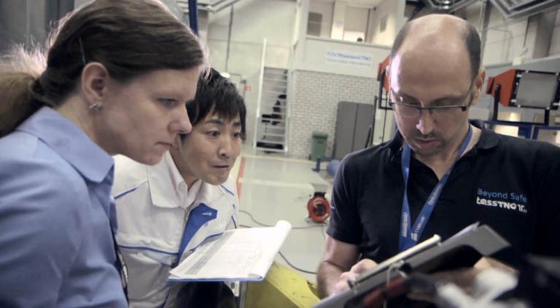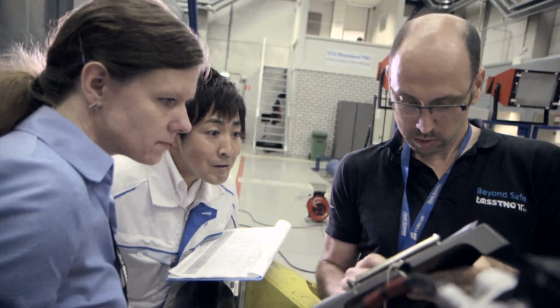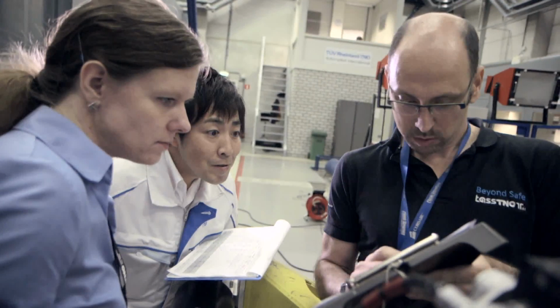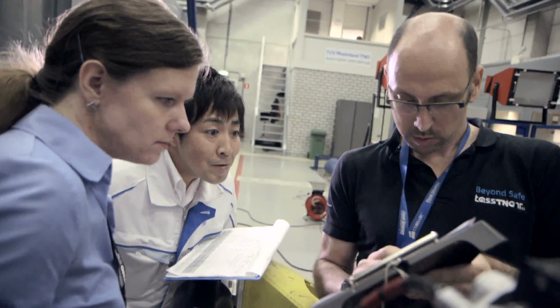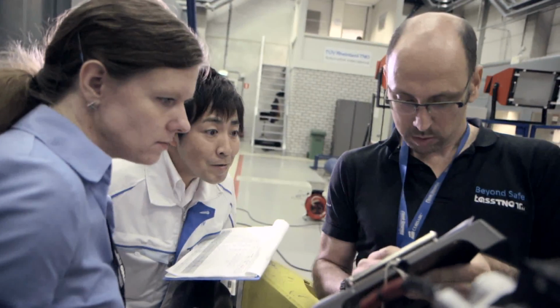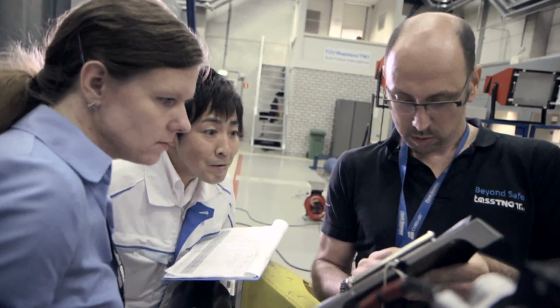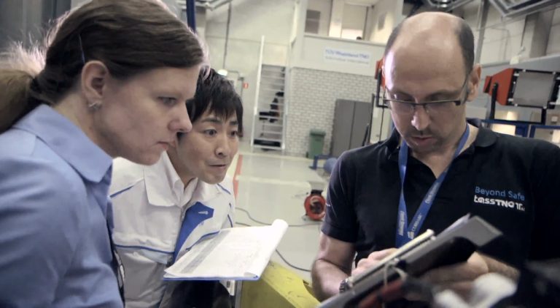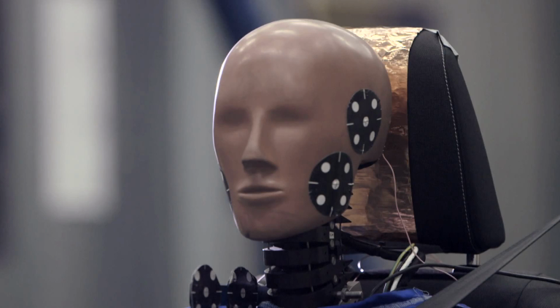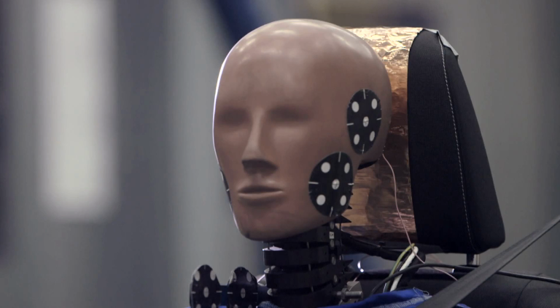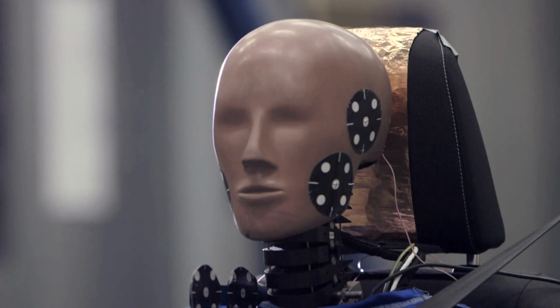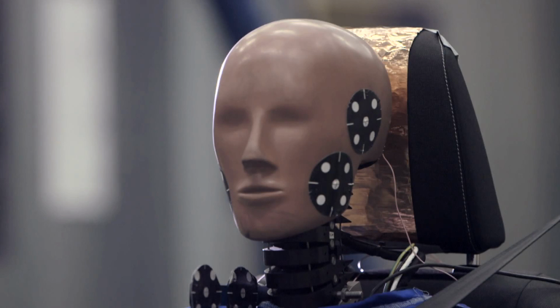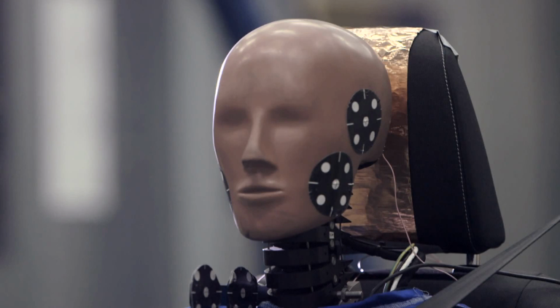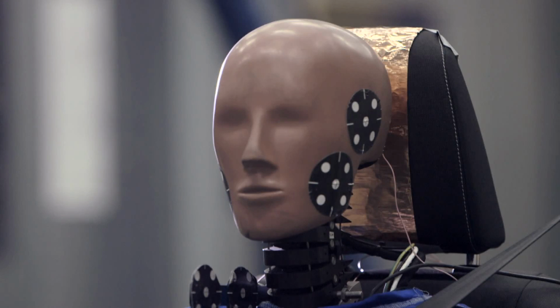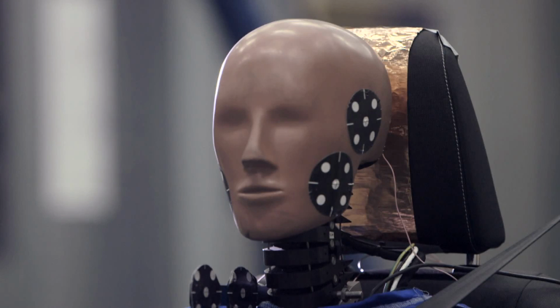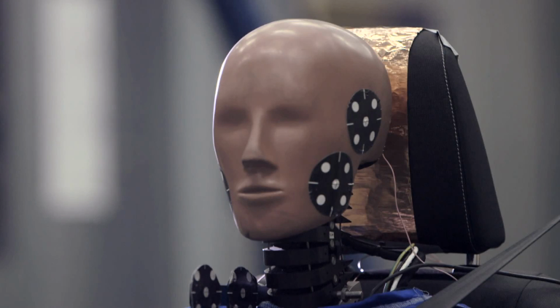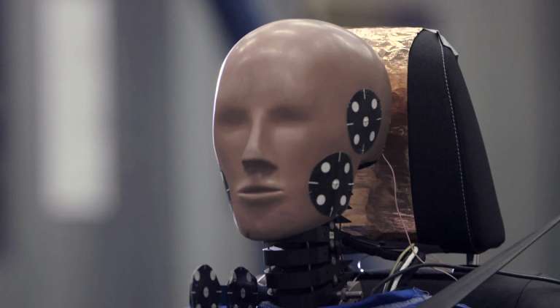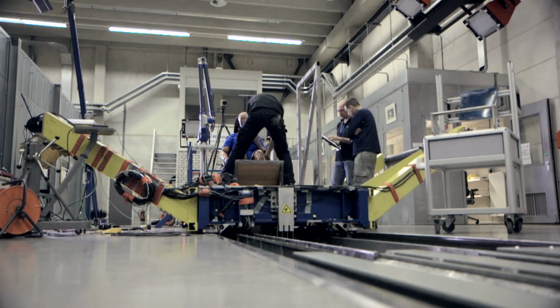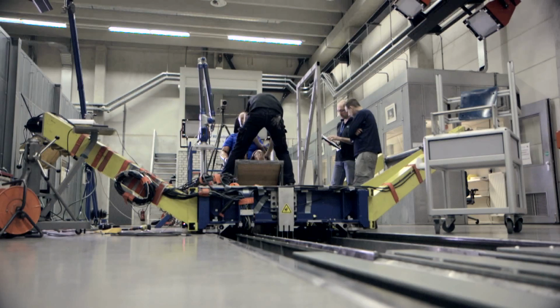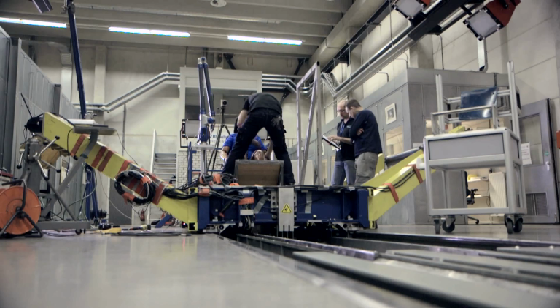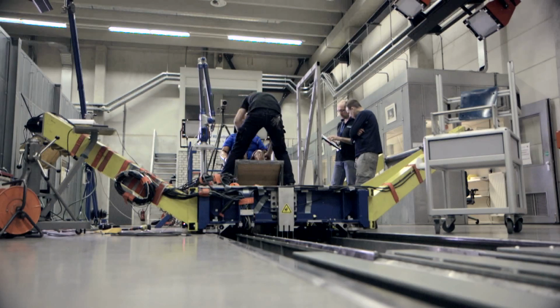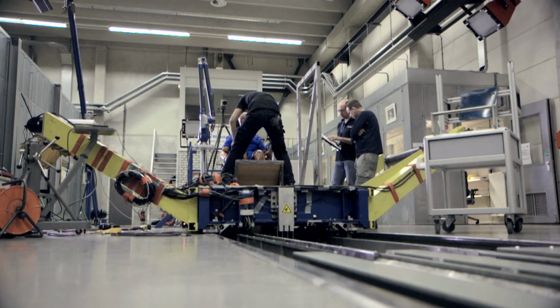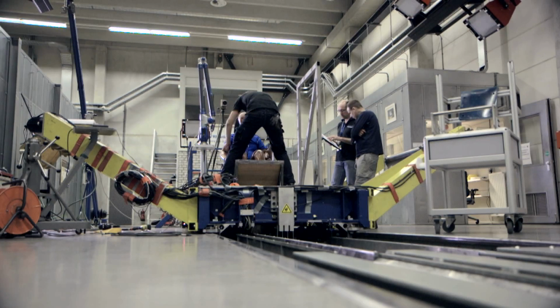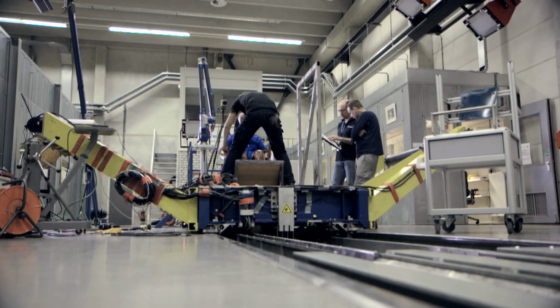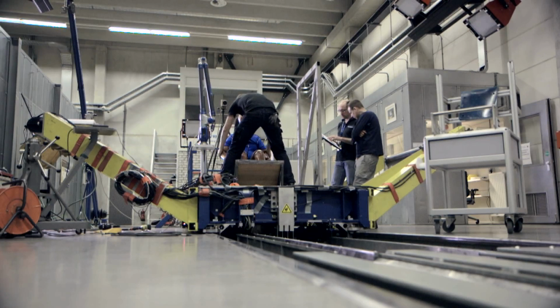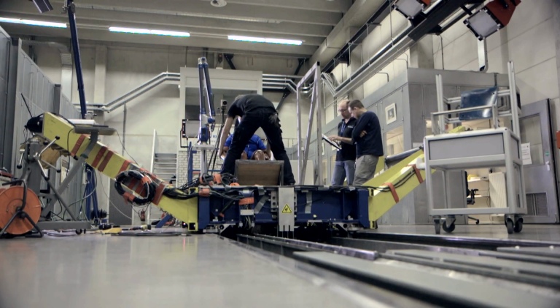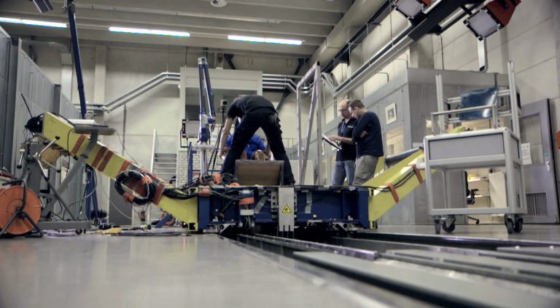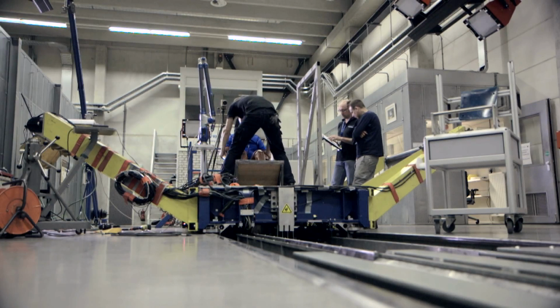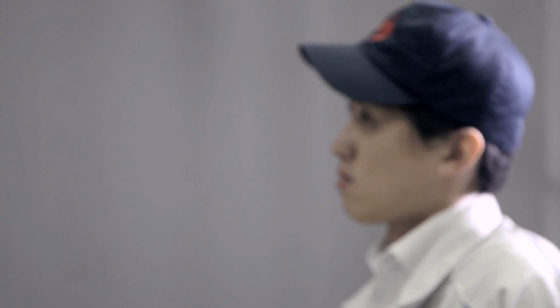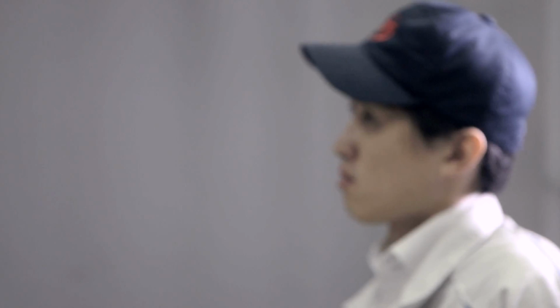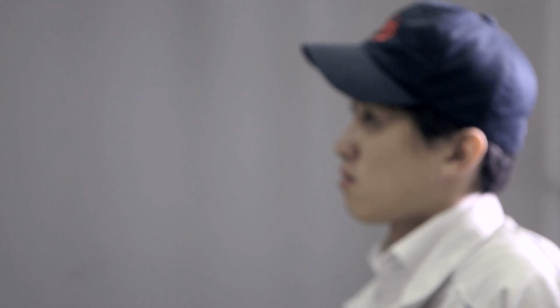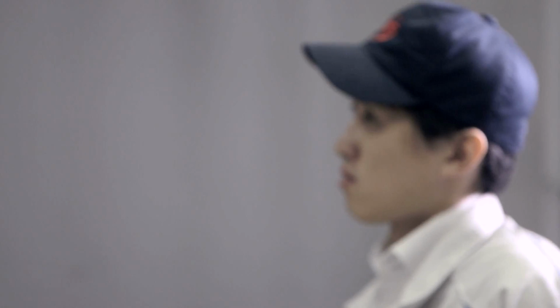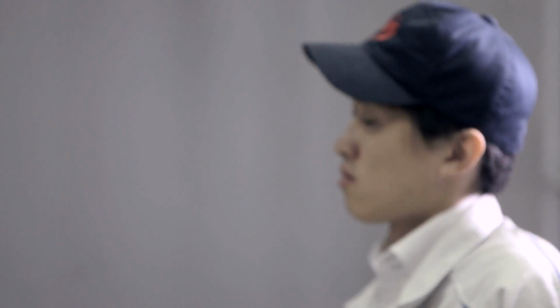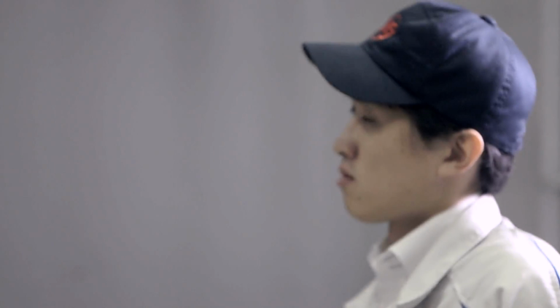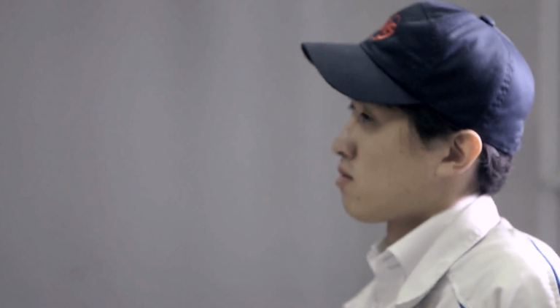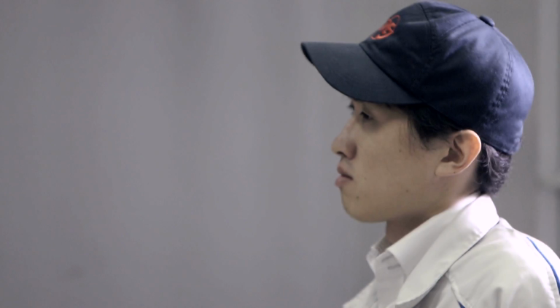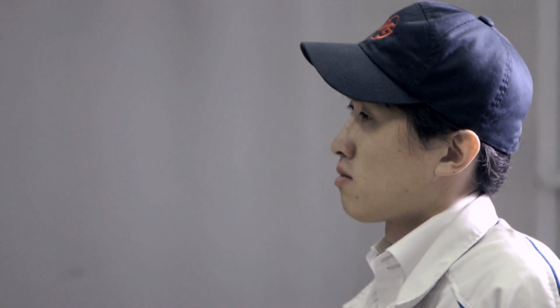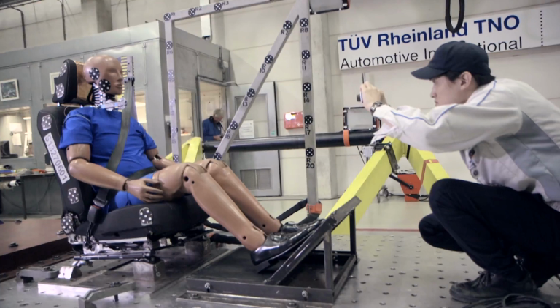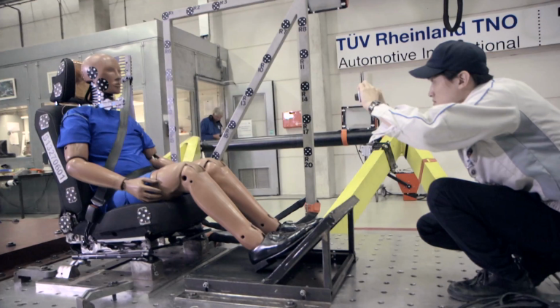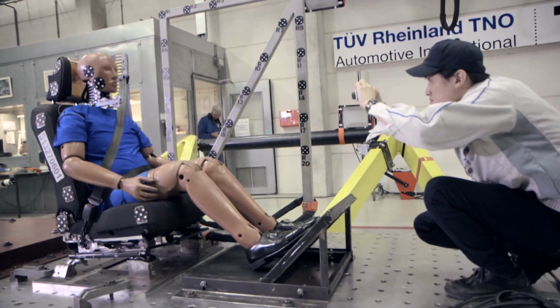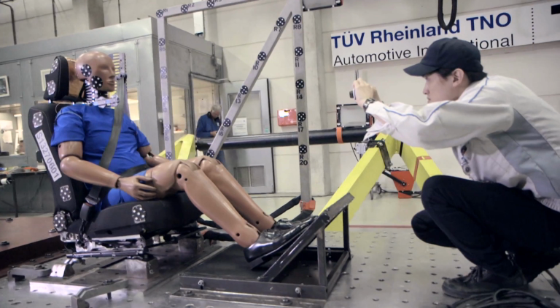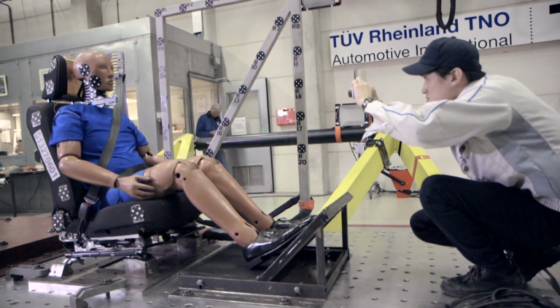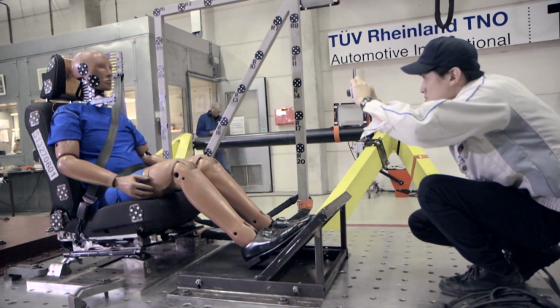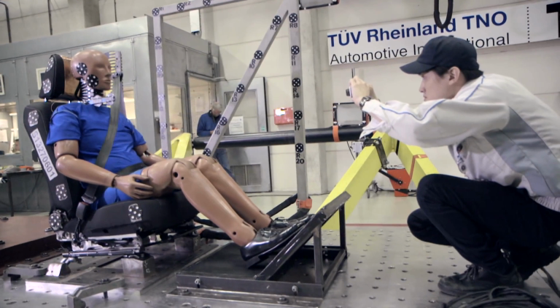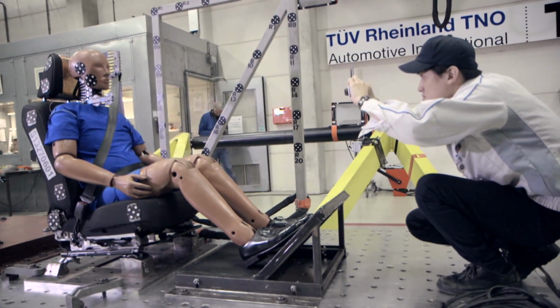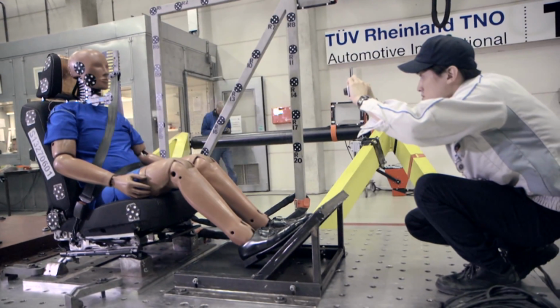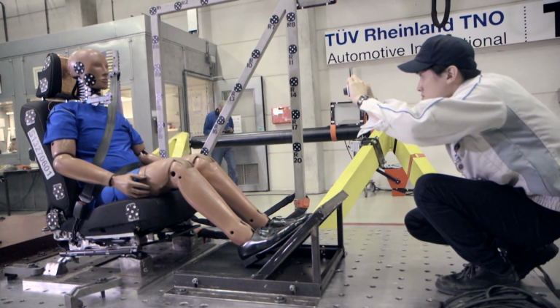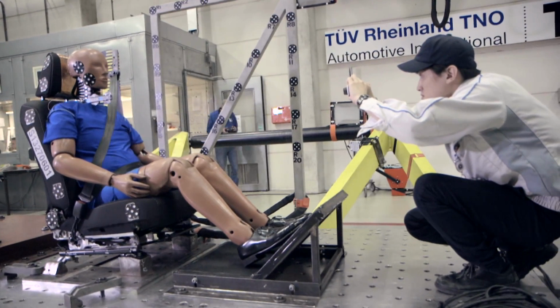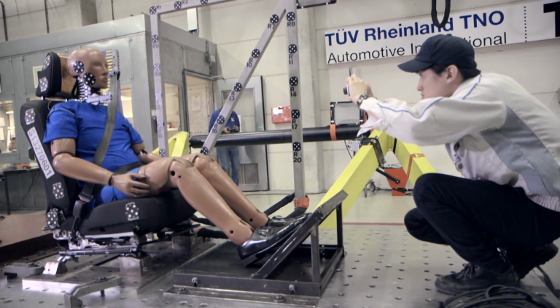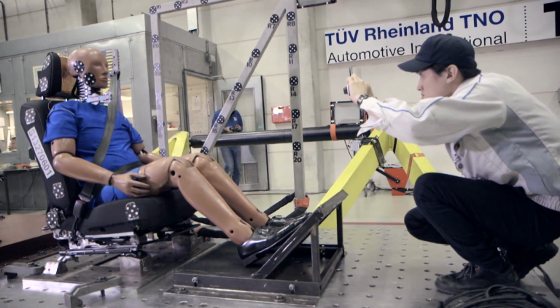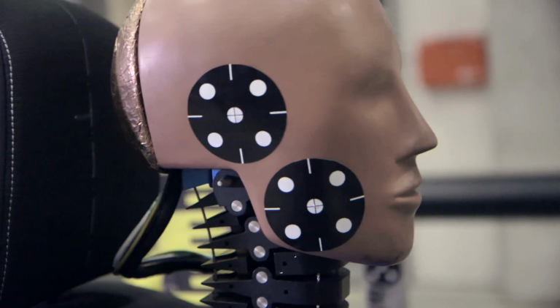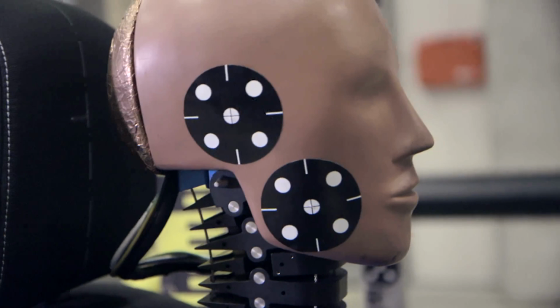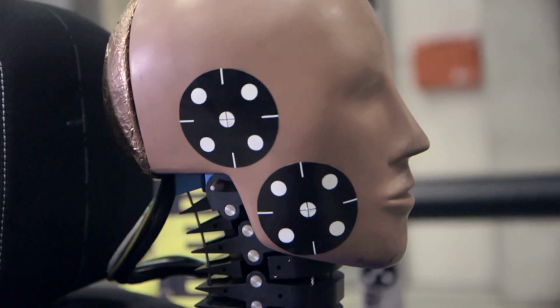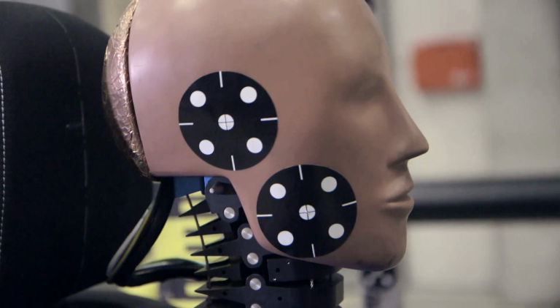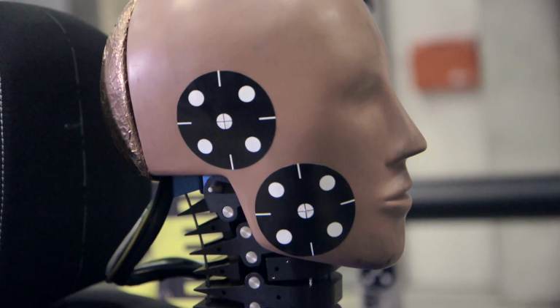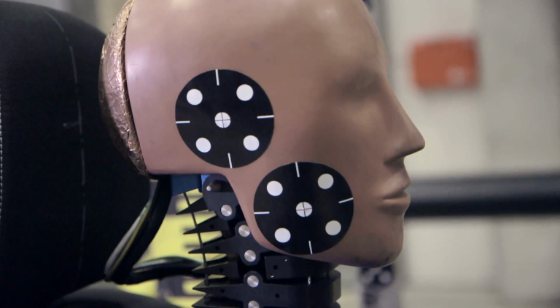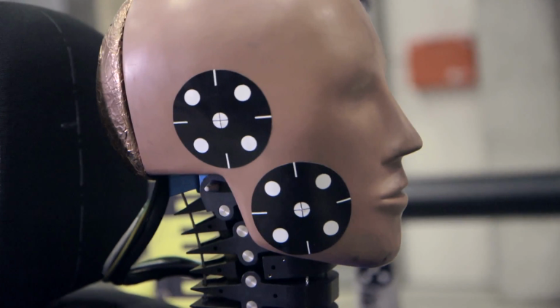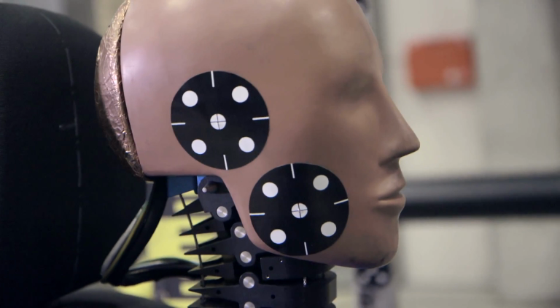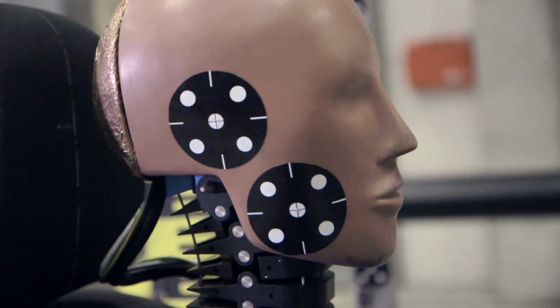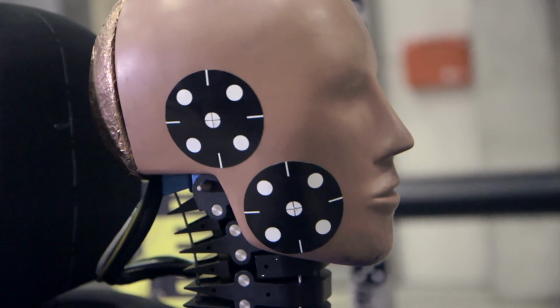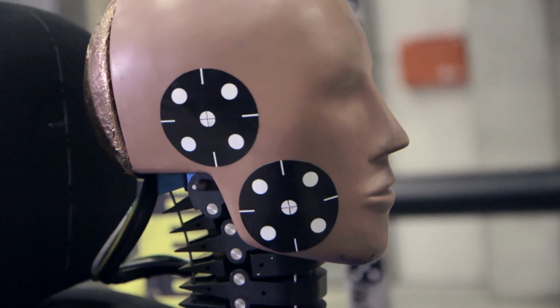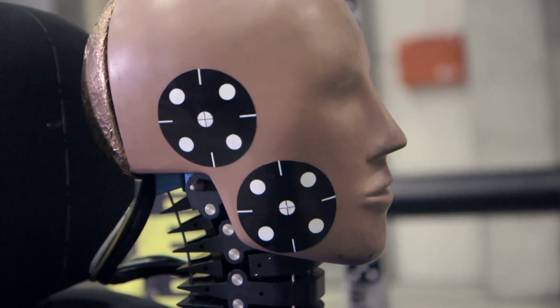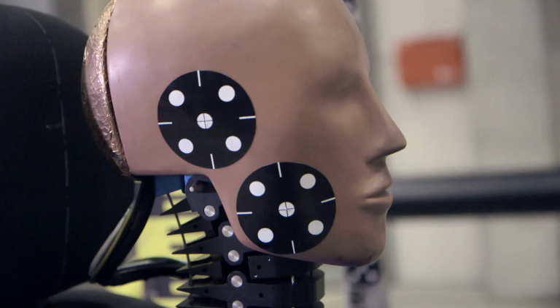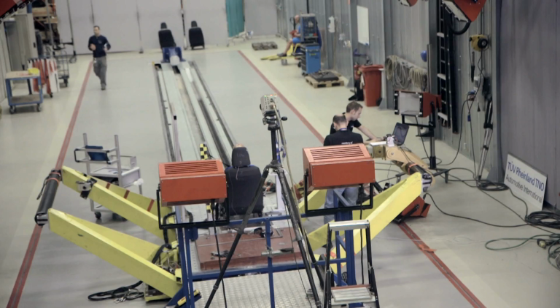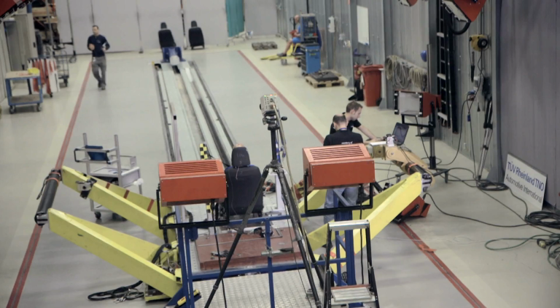Euro NCAP recommends consumers check whiplash scores when considering buying a new car.